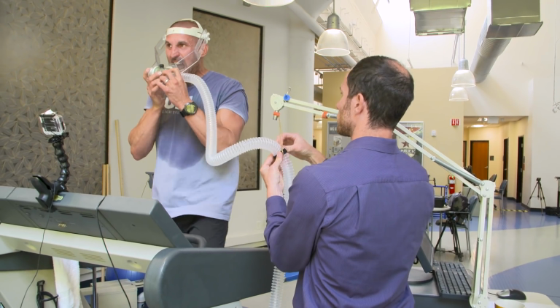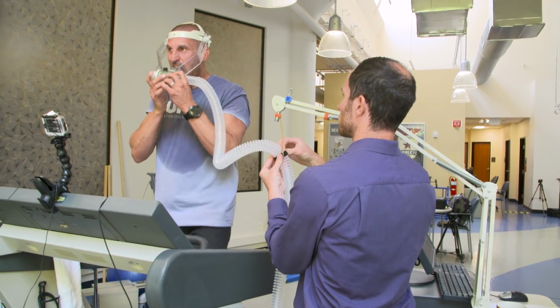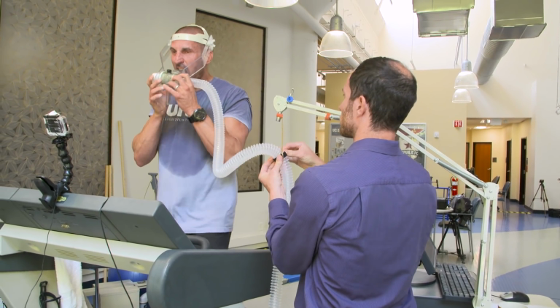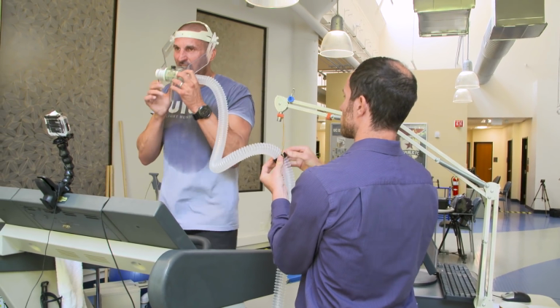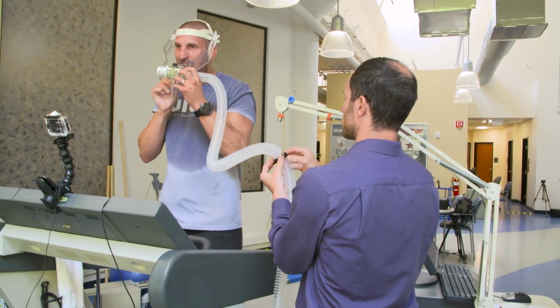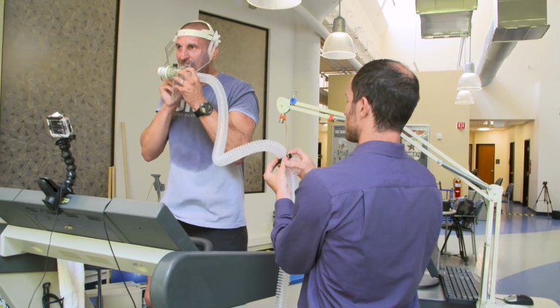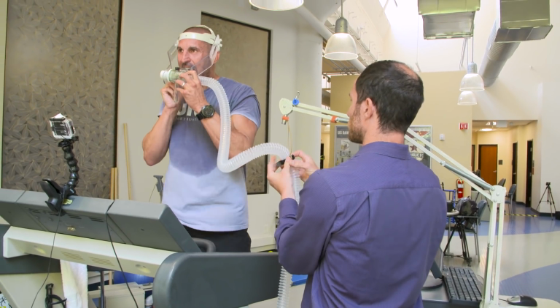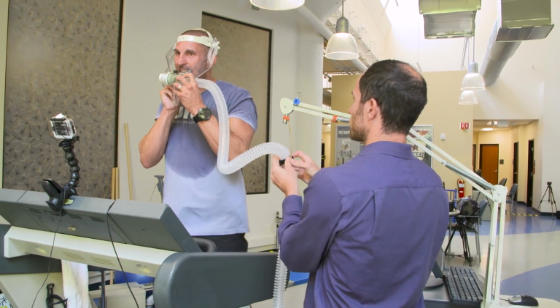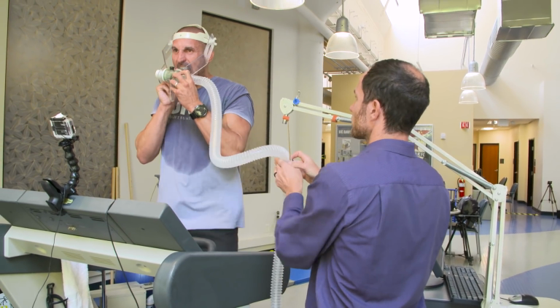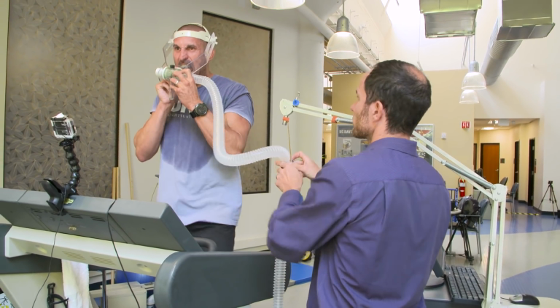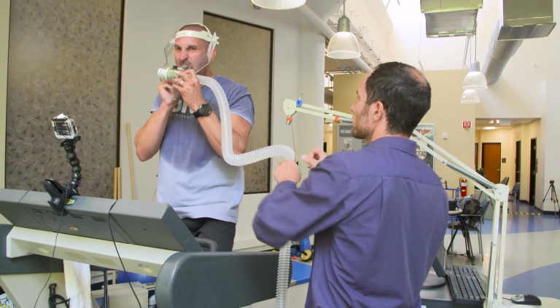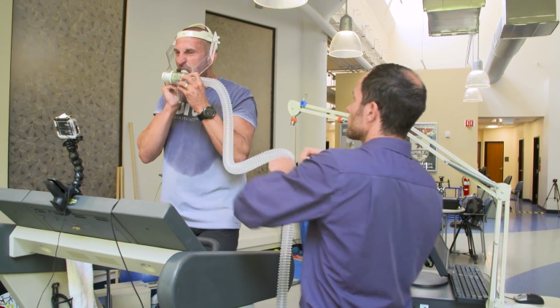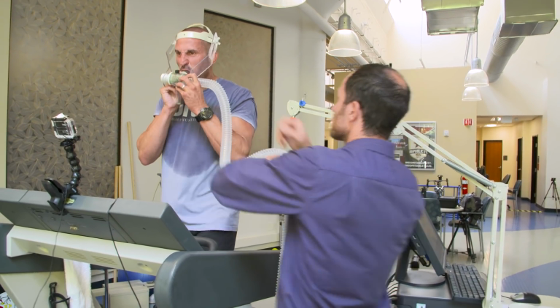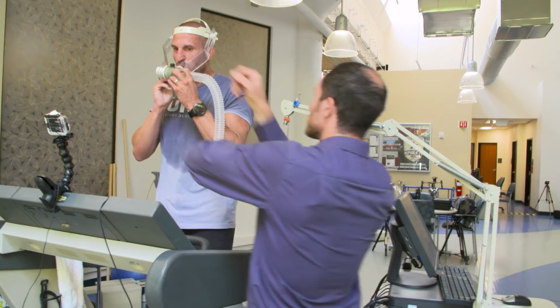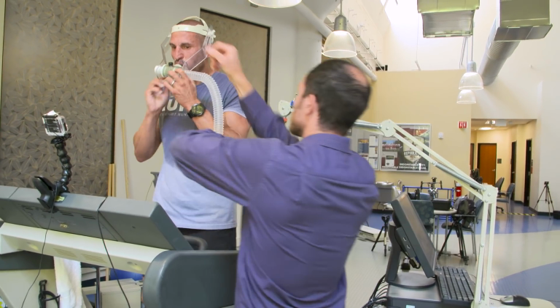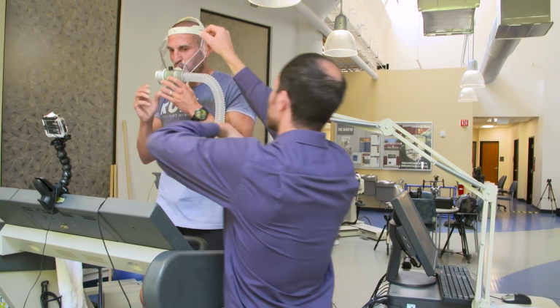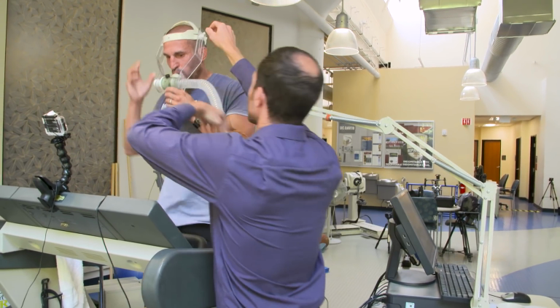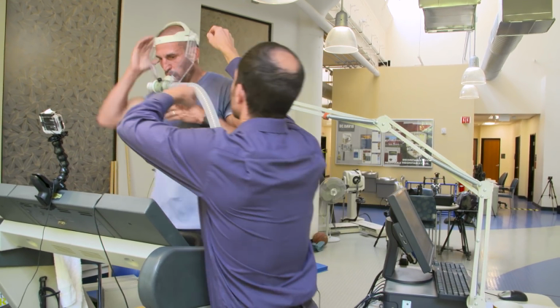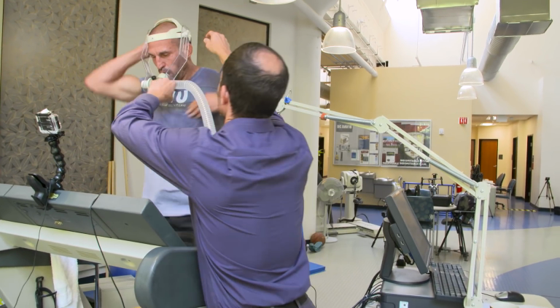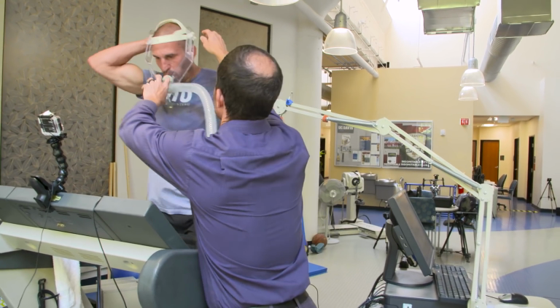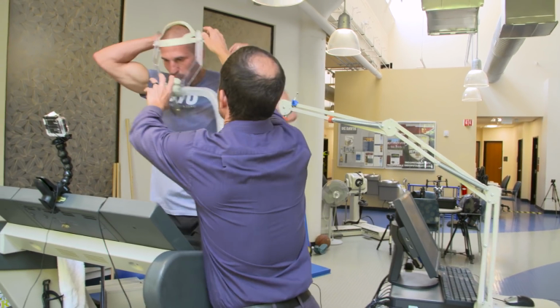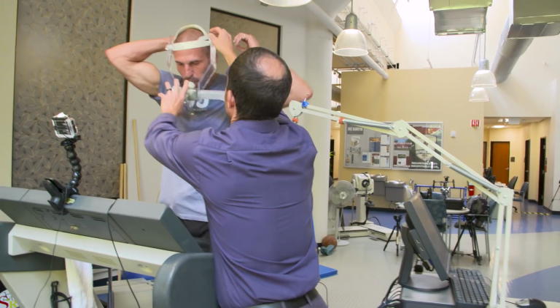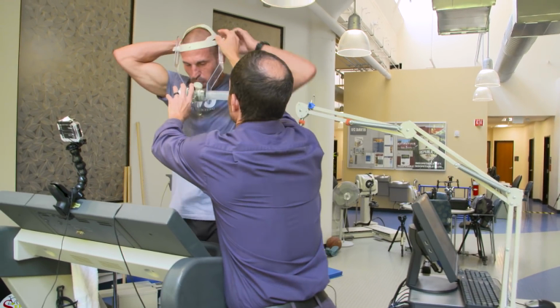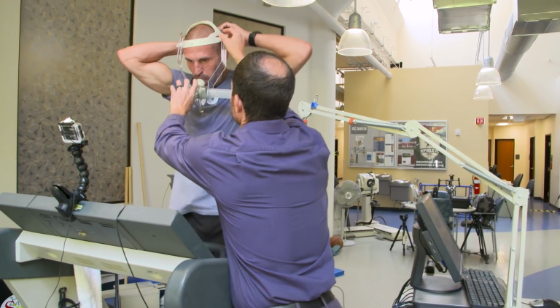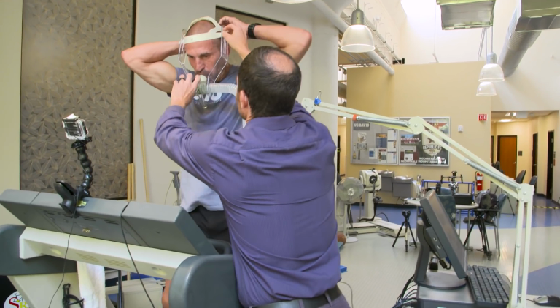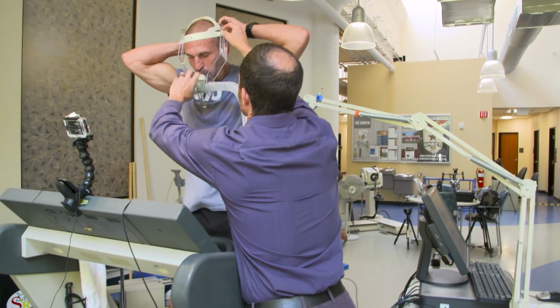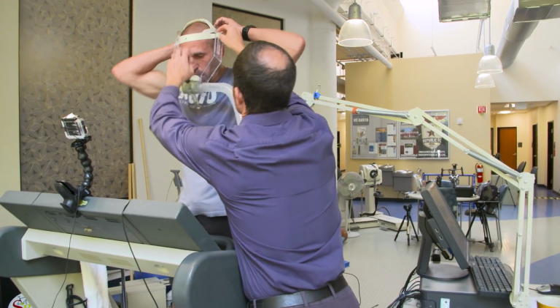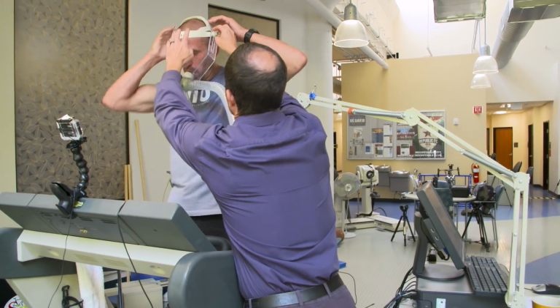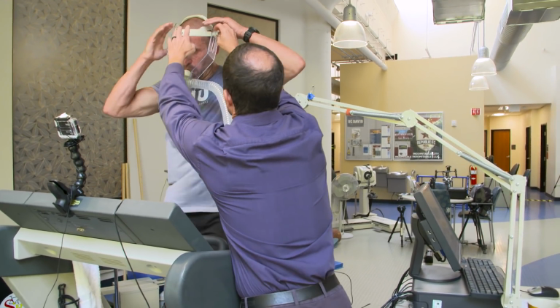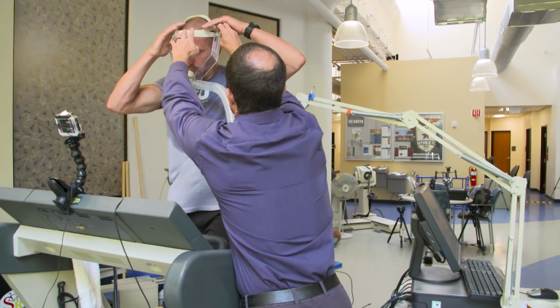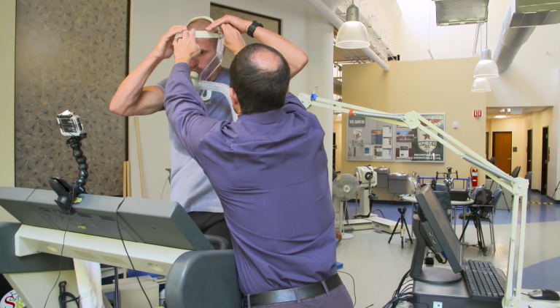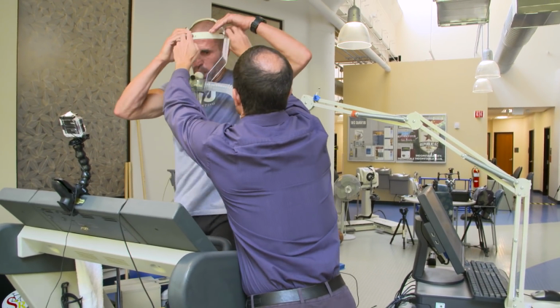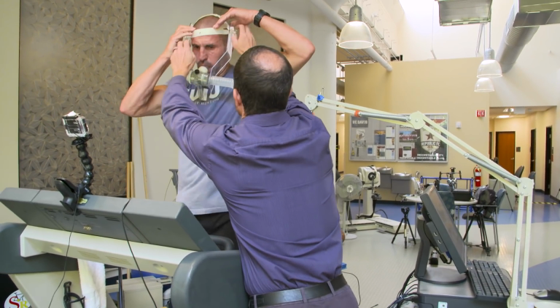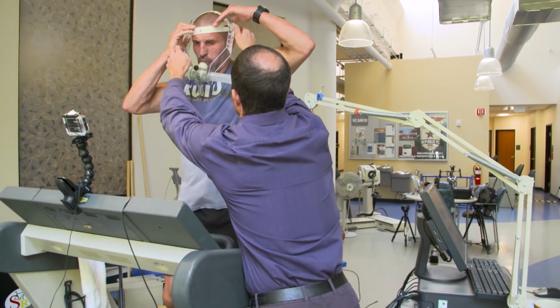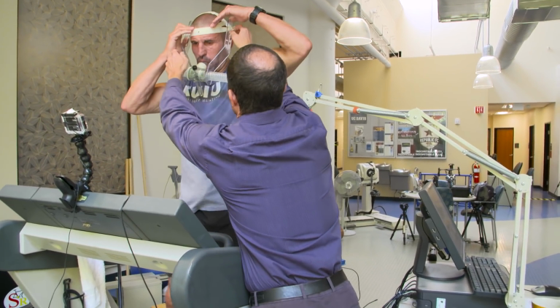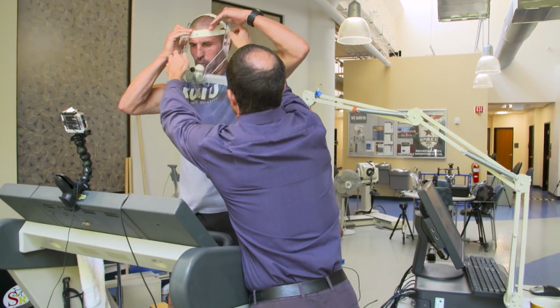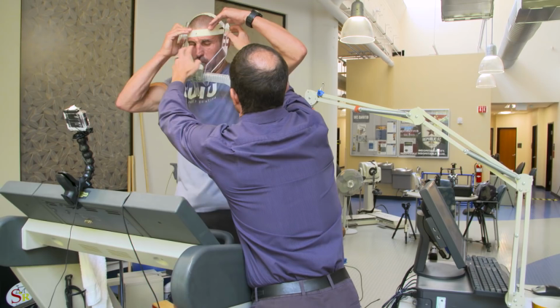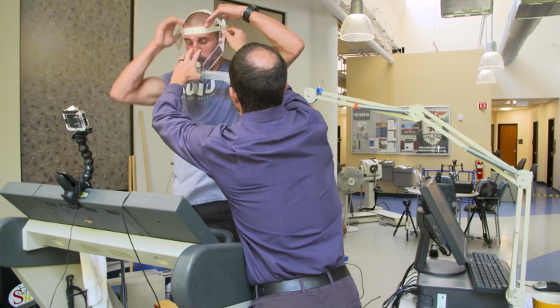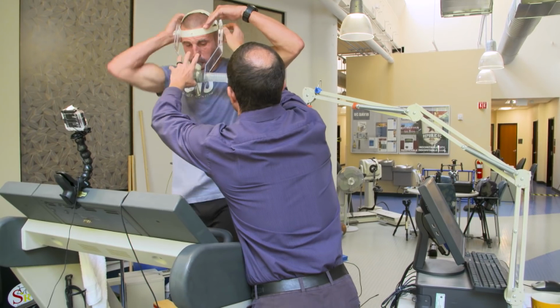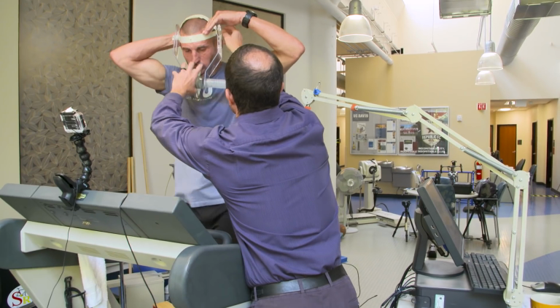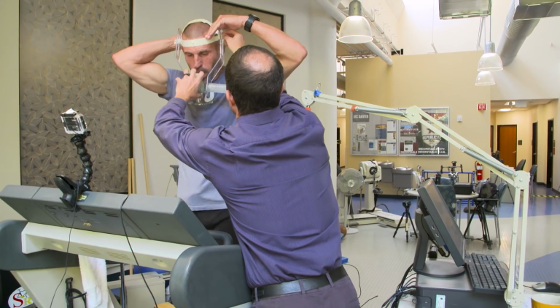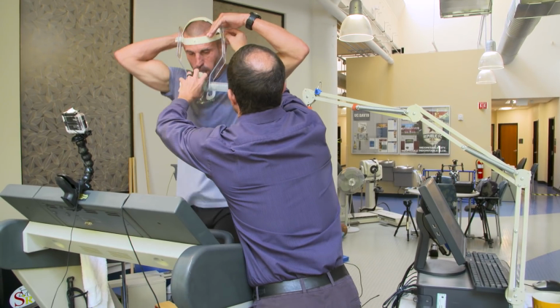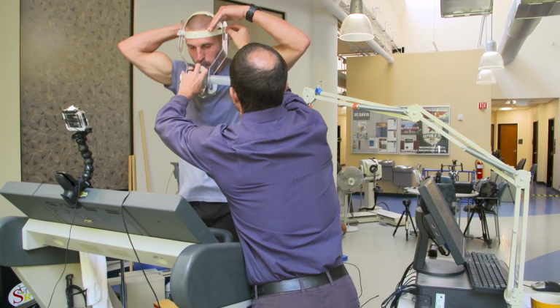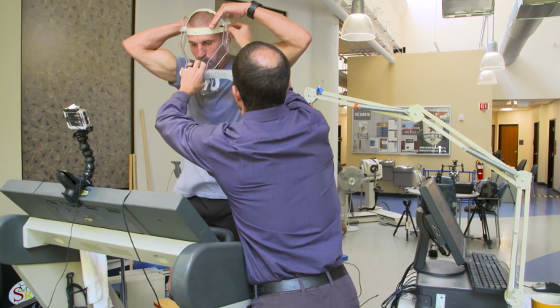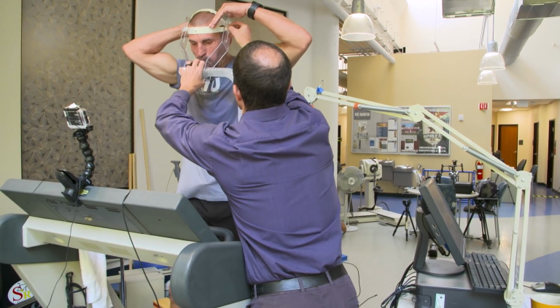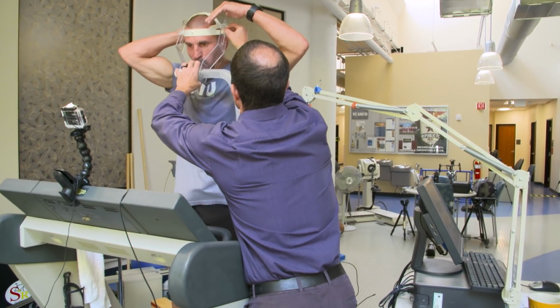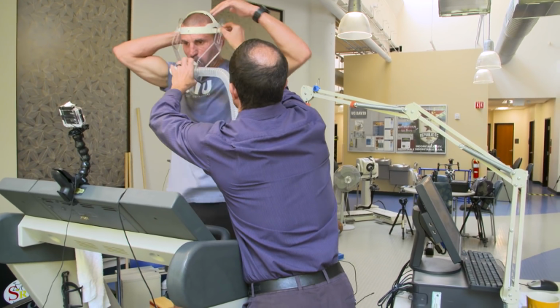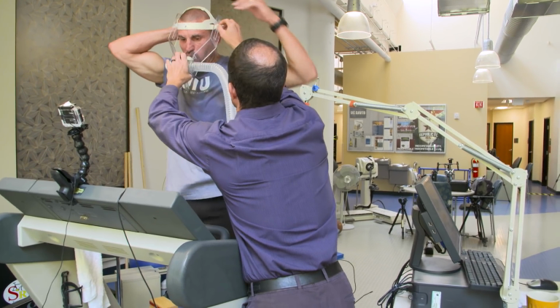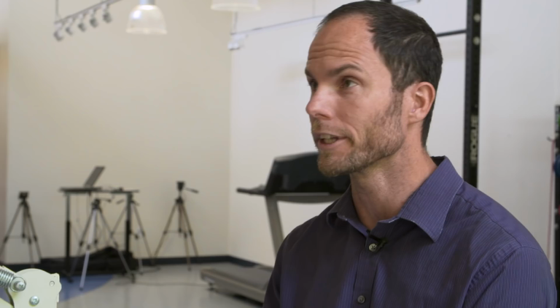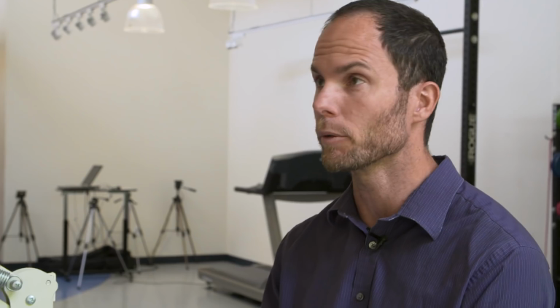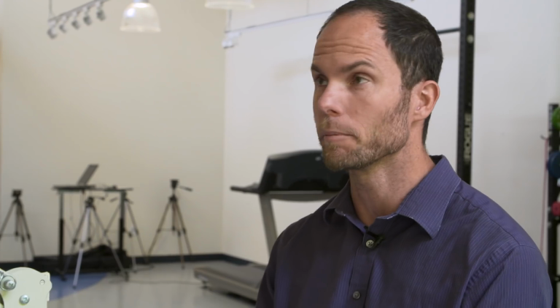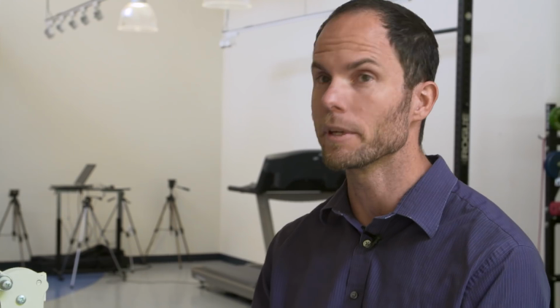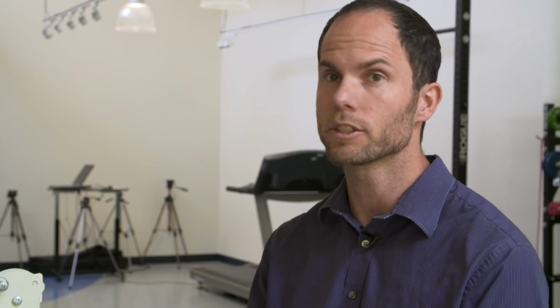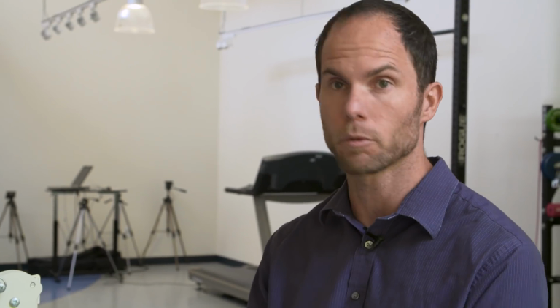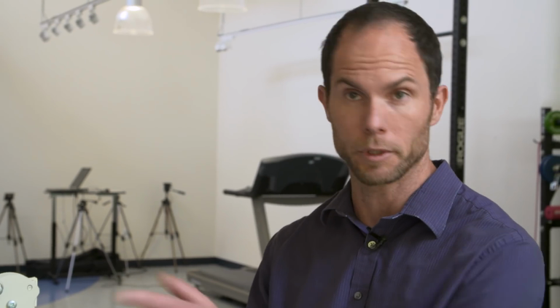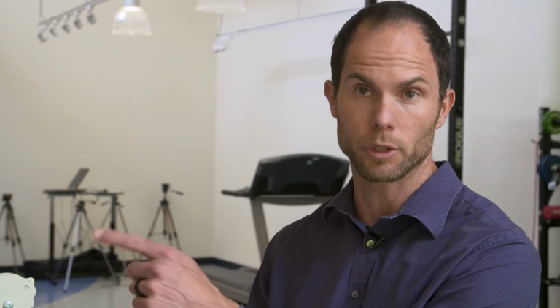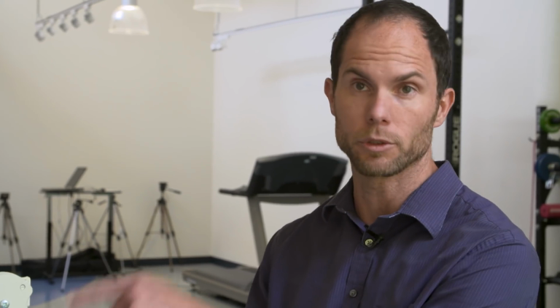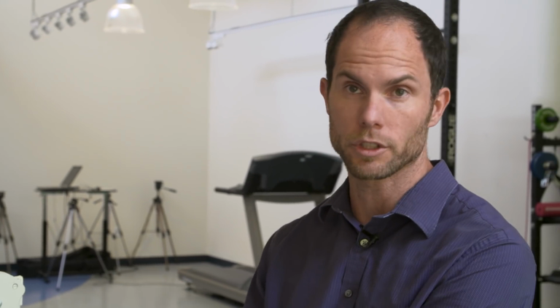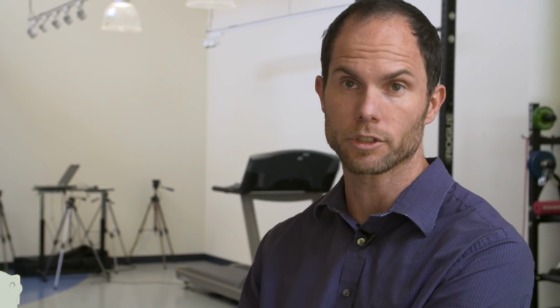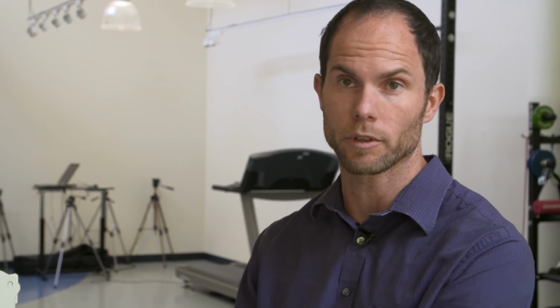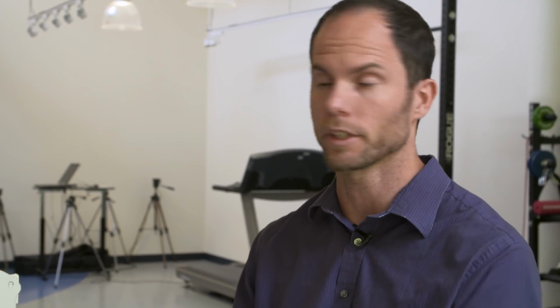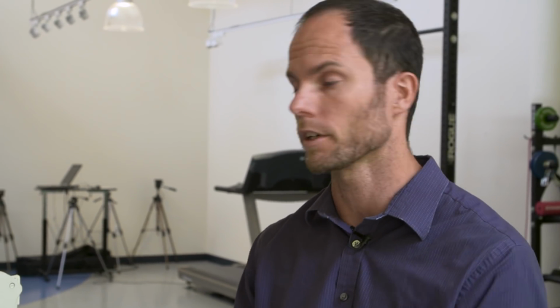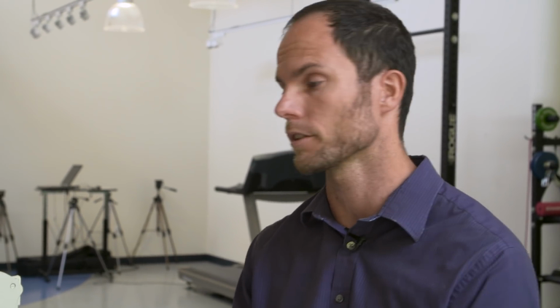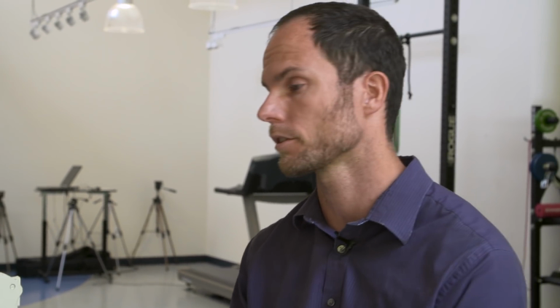I'm really curious to see at low intensities — because we only collected running intensities — how good he is at burning fat. It's a data point that we miss when we do just the running test.